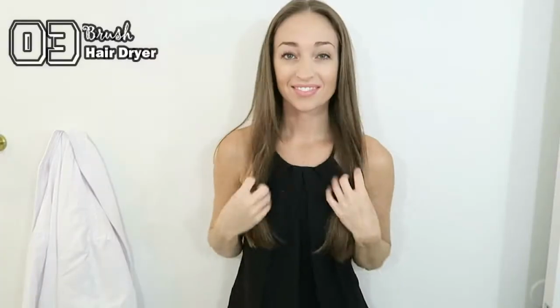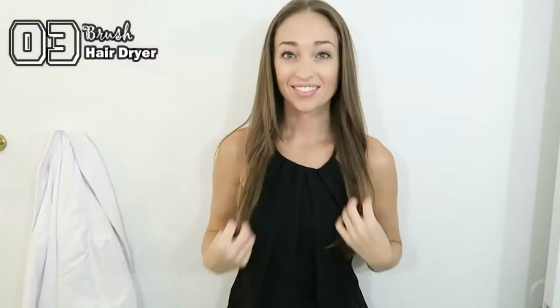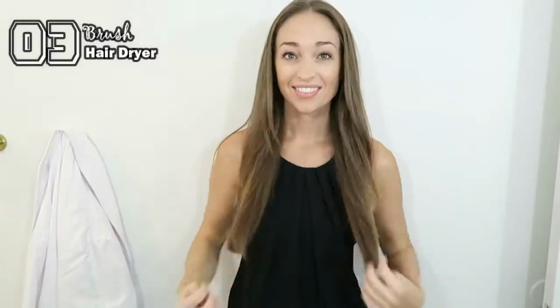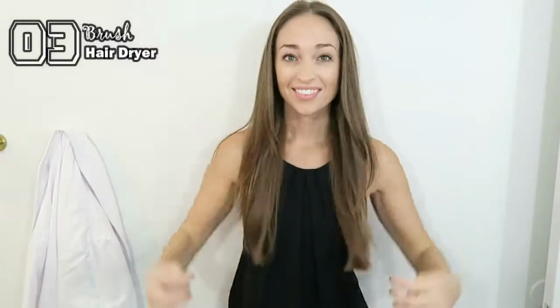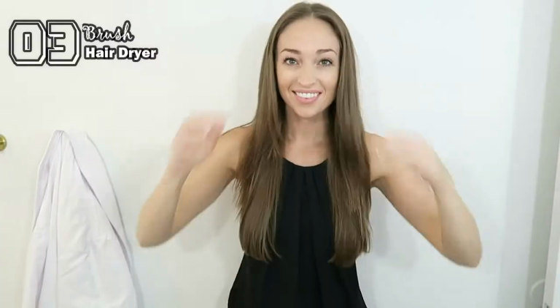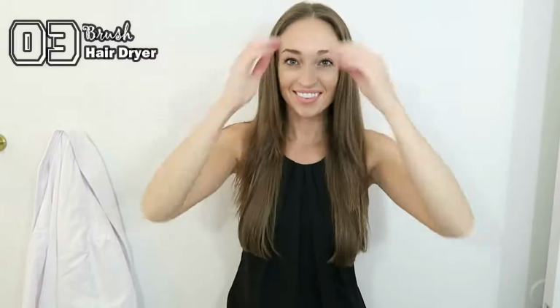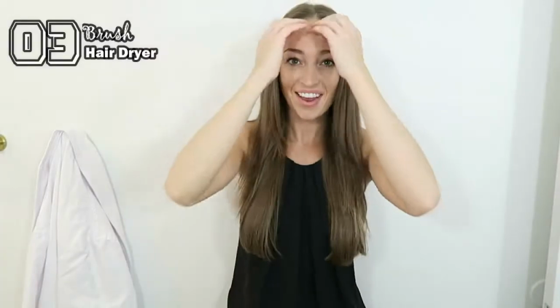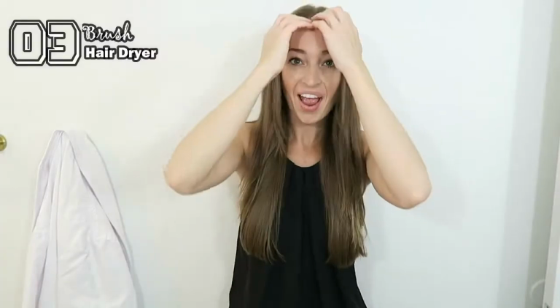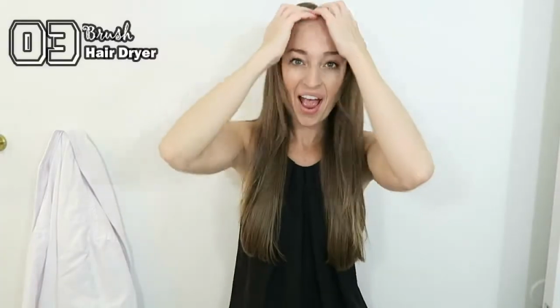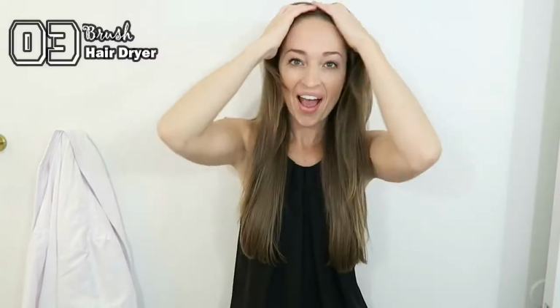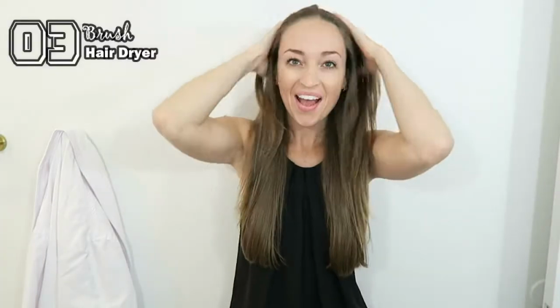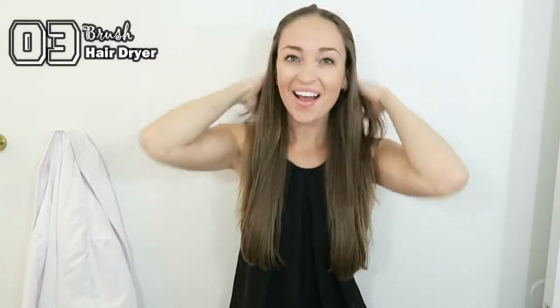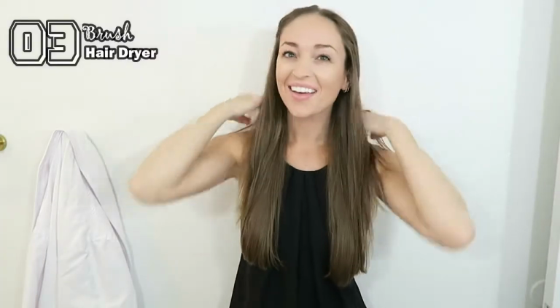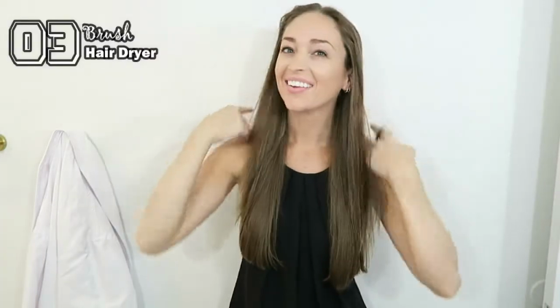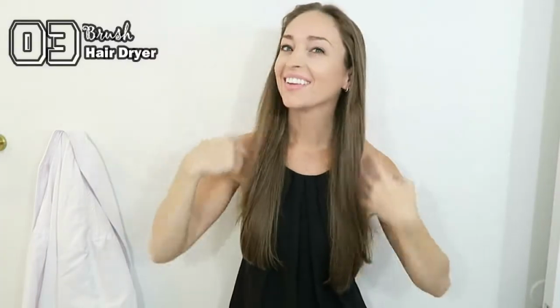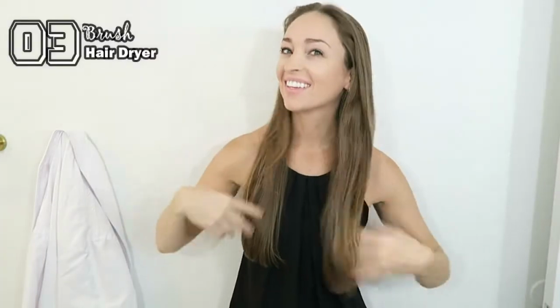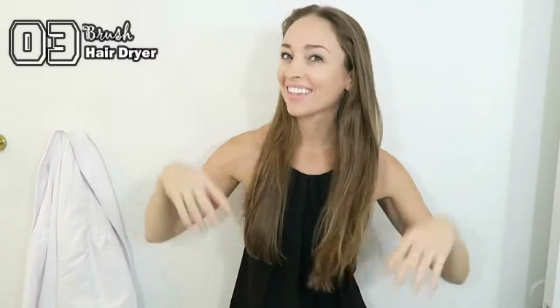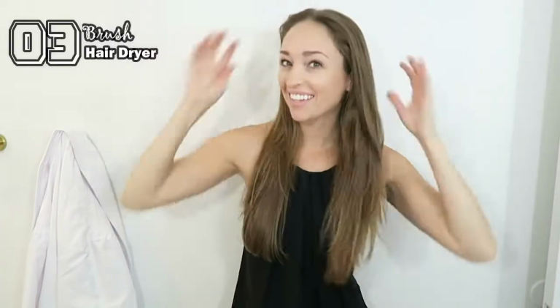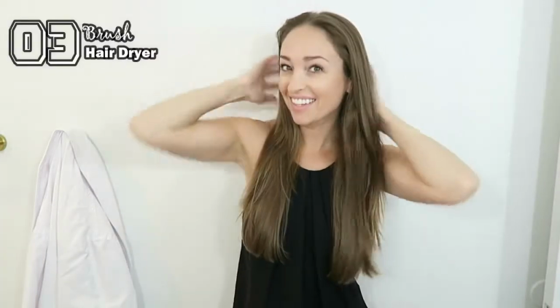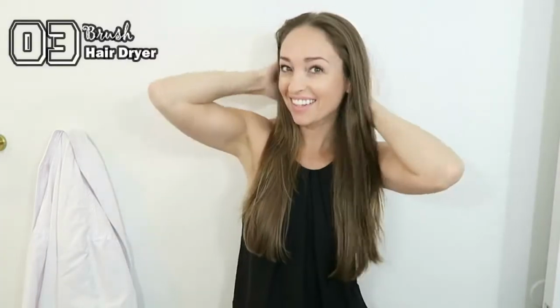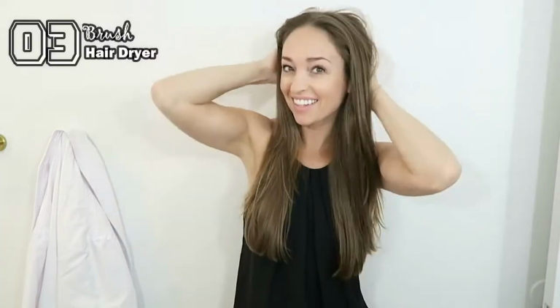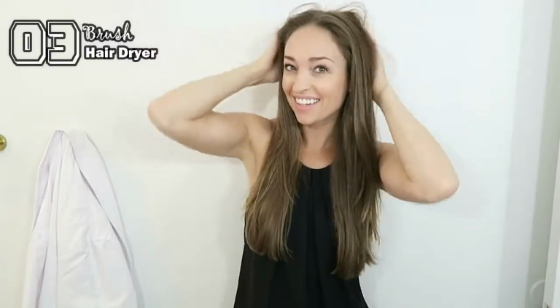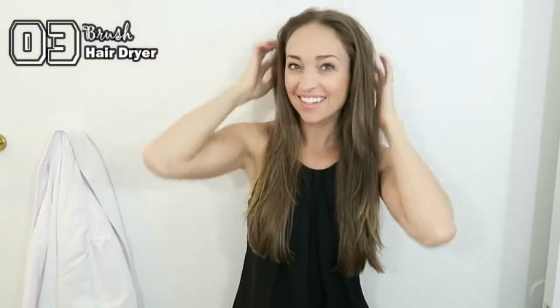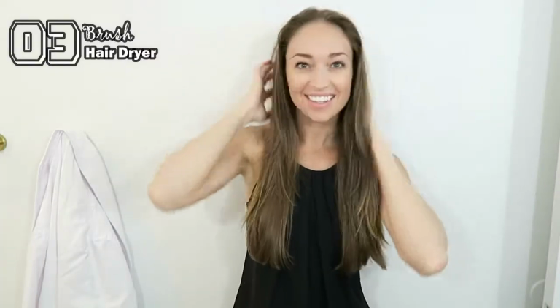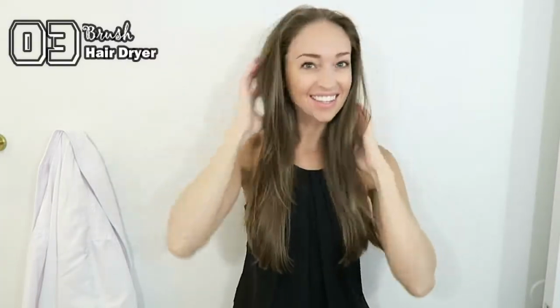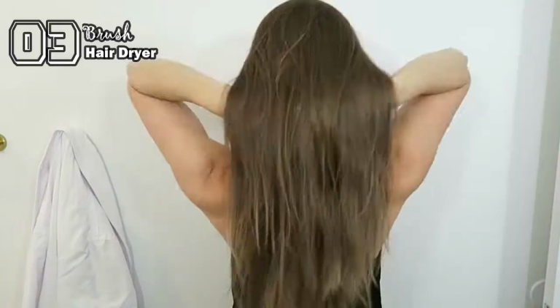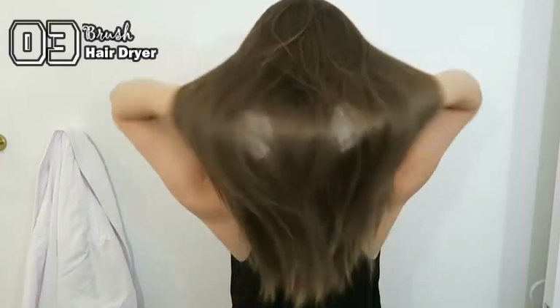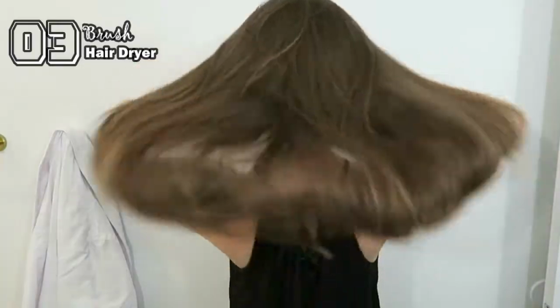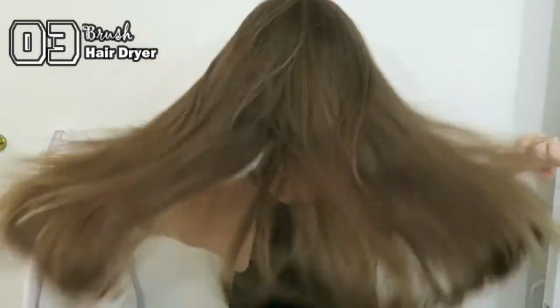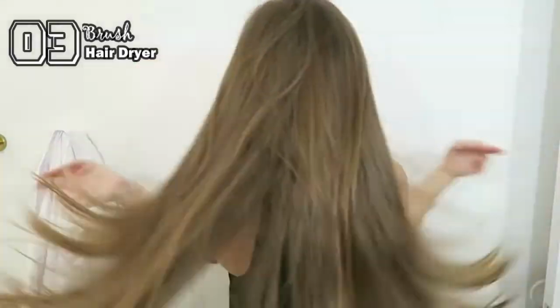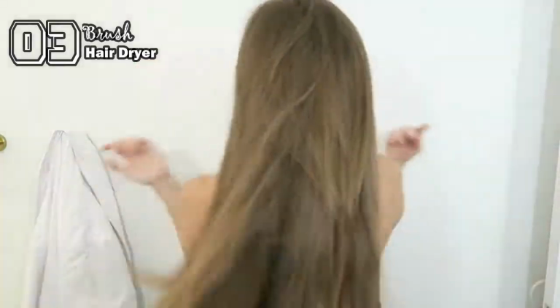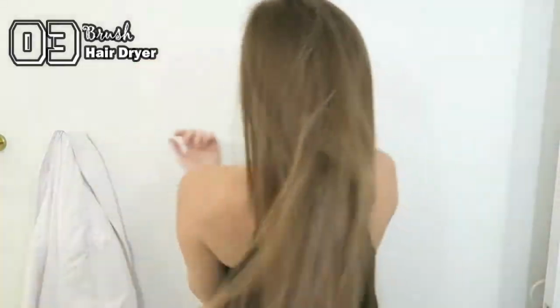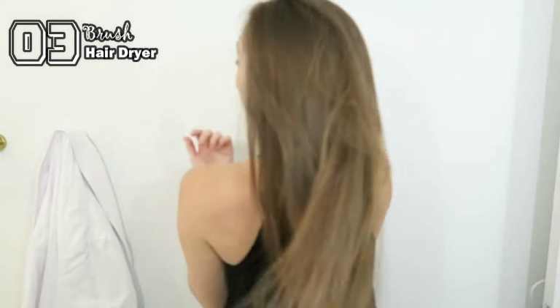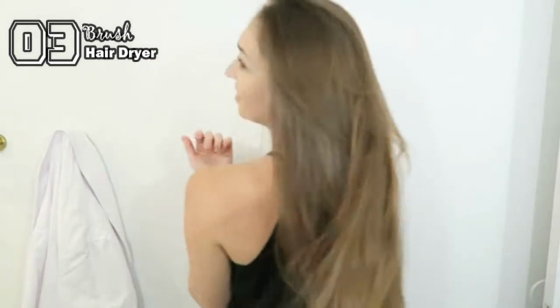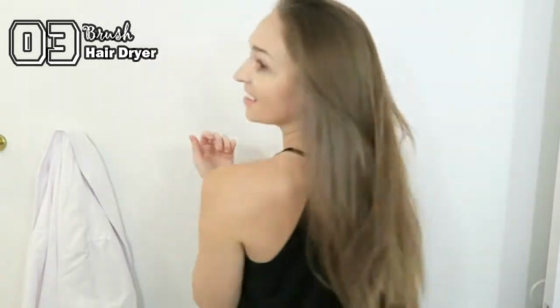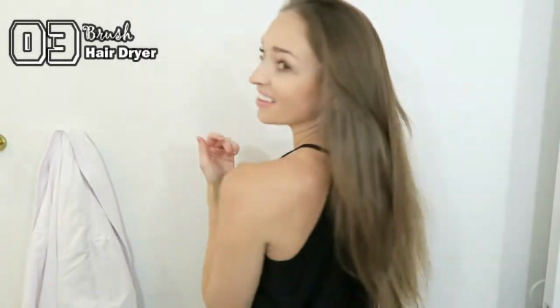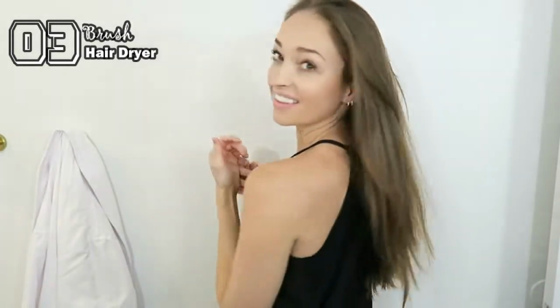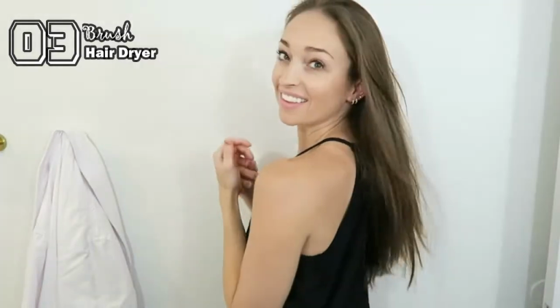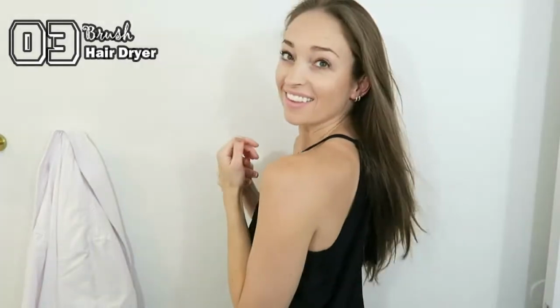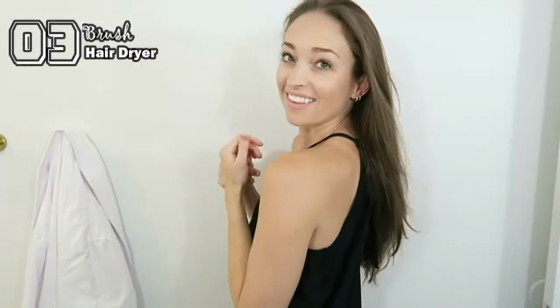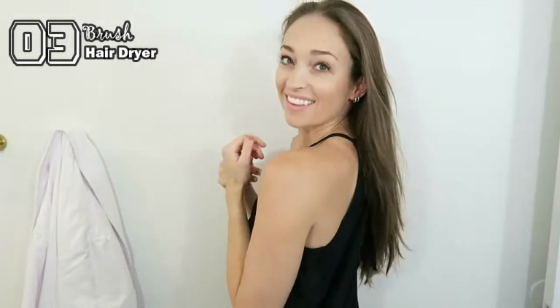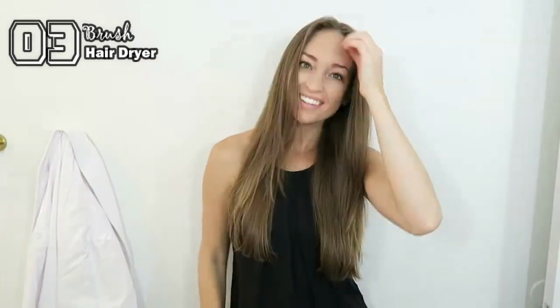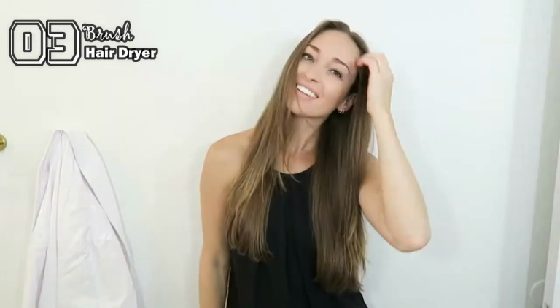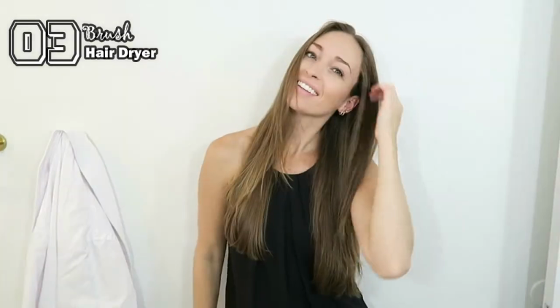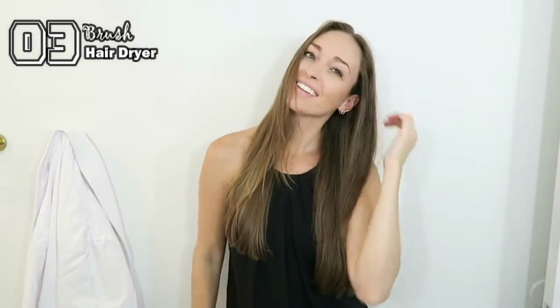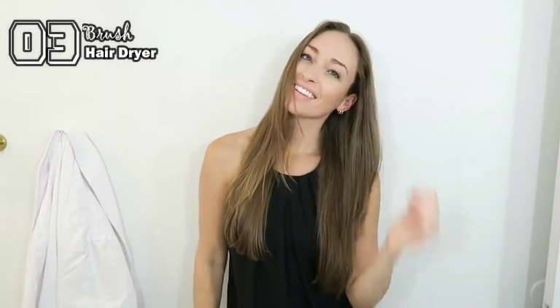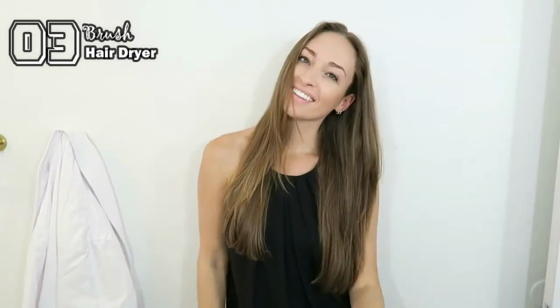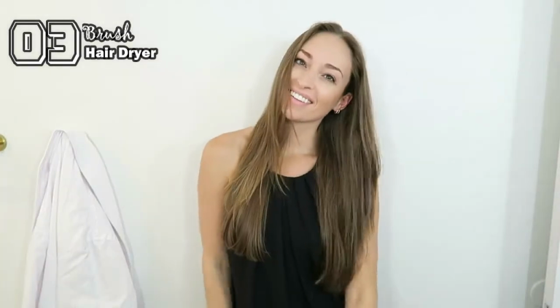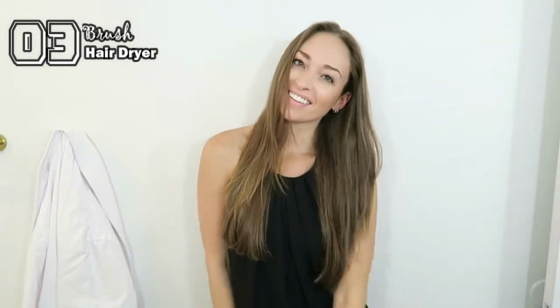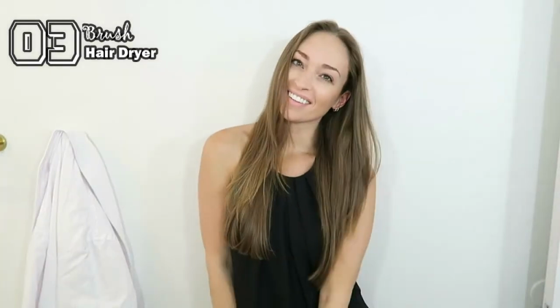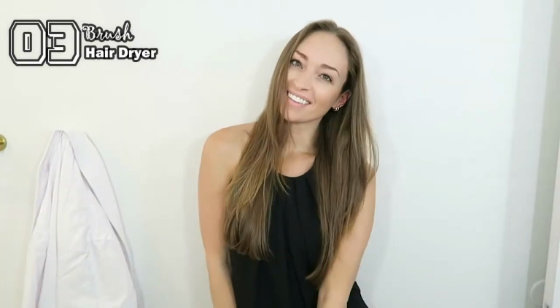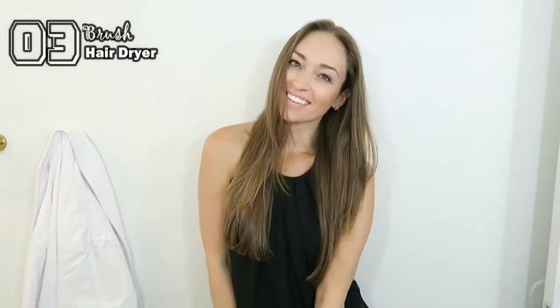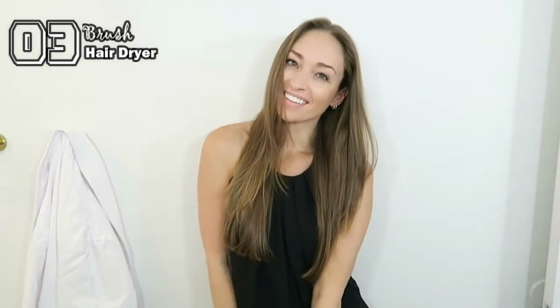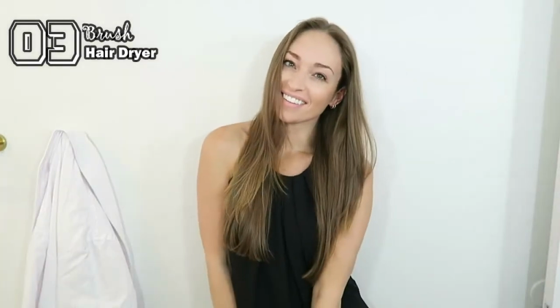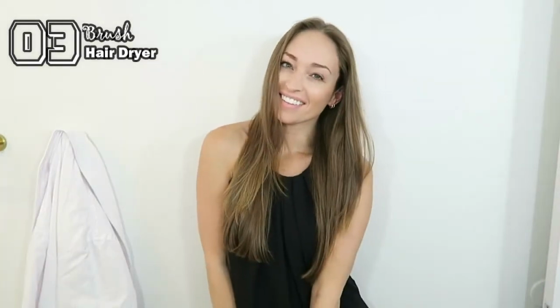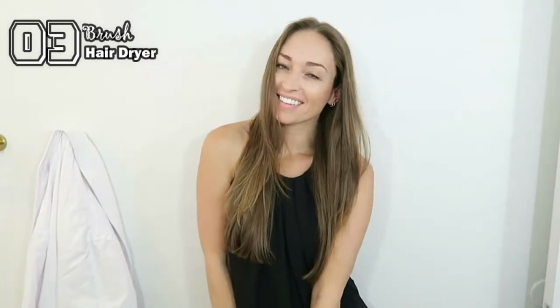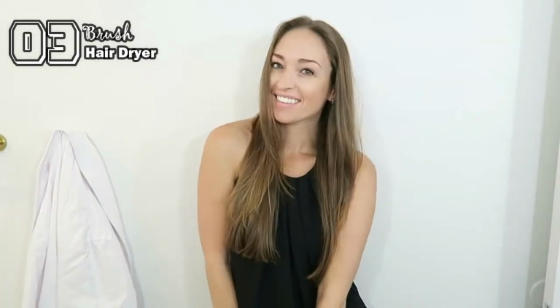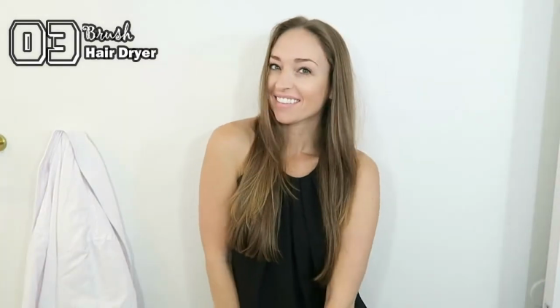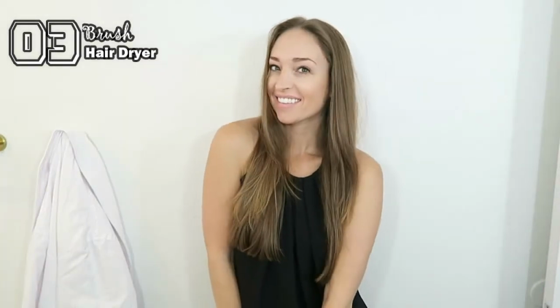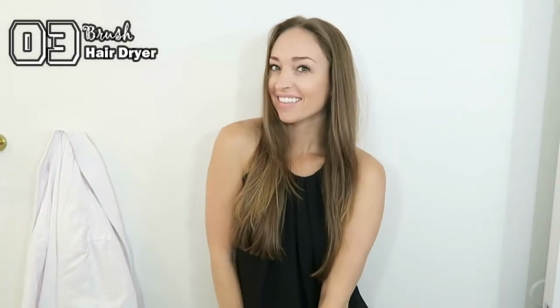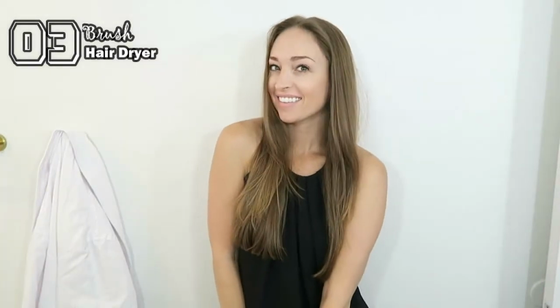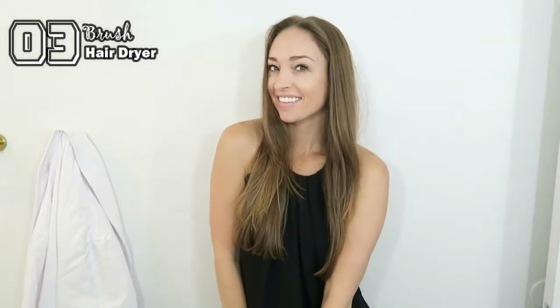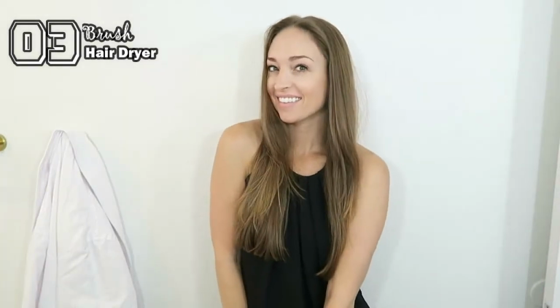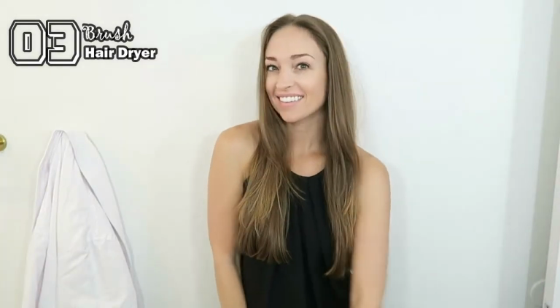Get this gorgeous, salon-style look with less frizz and more volume with the Aima One-Step Hair Dryer.